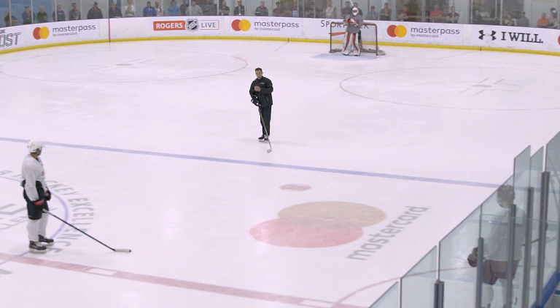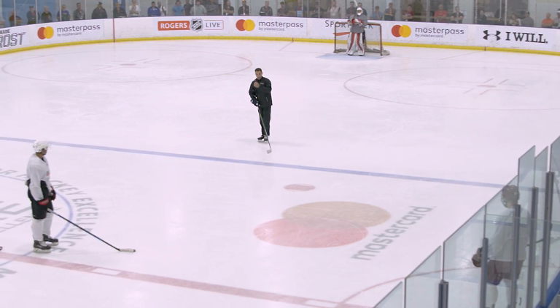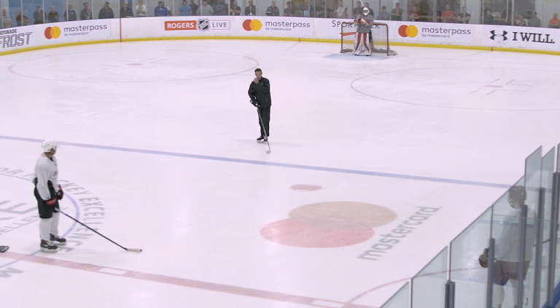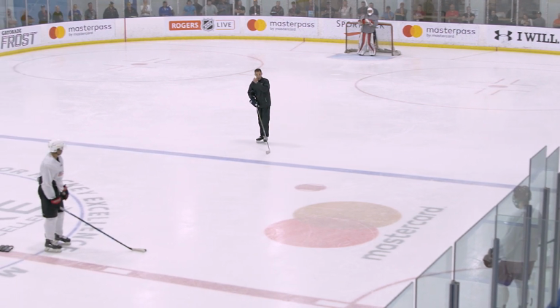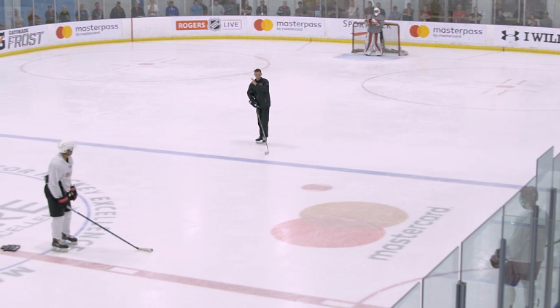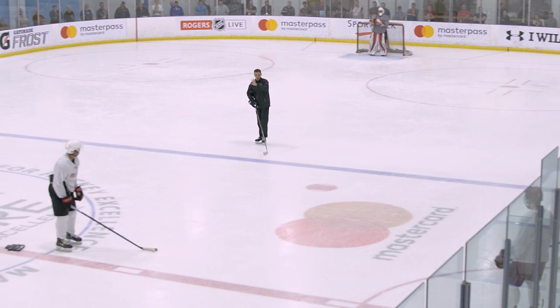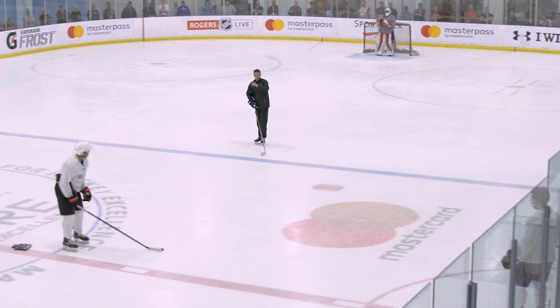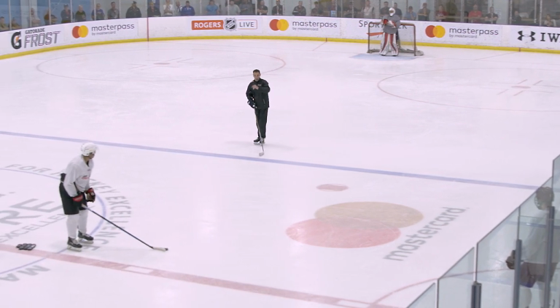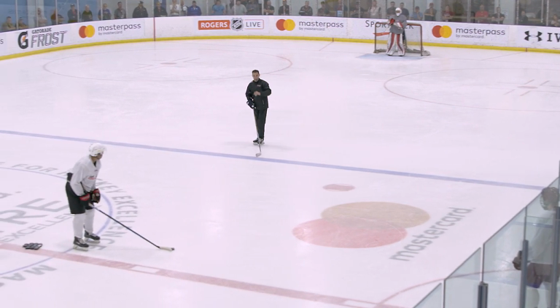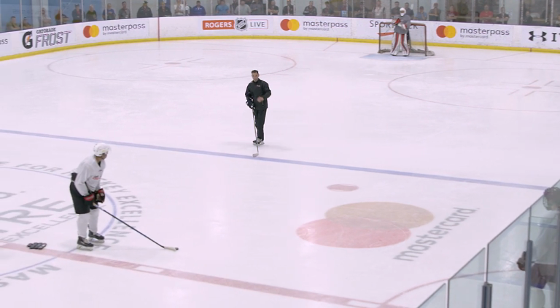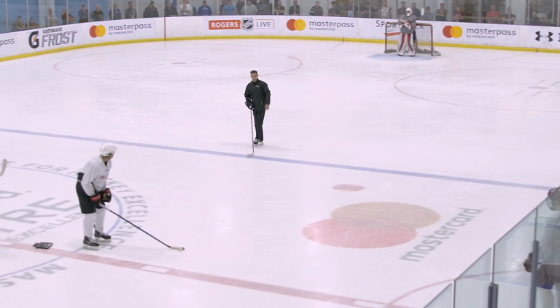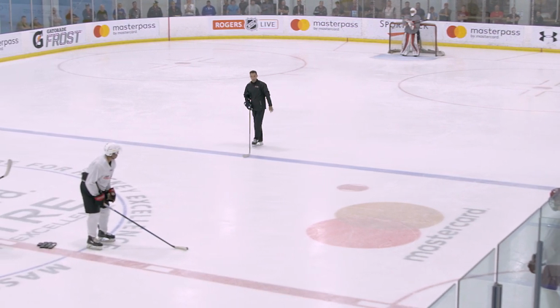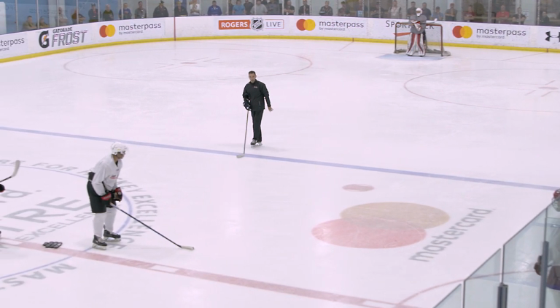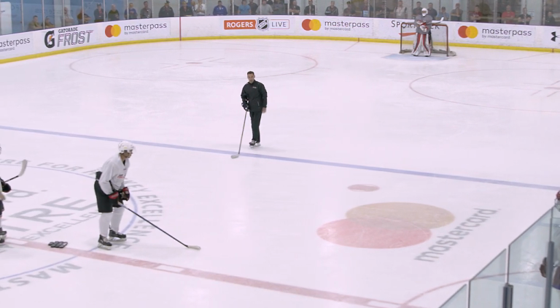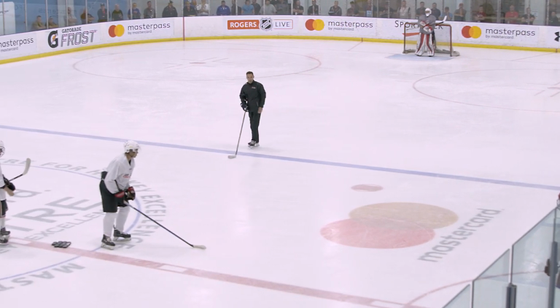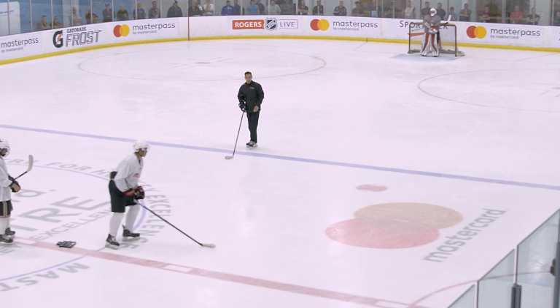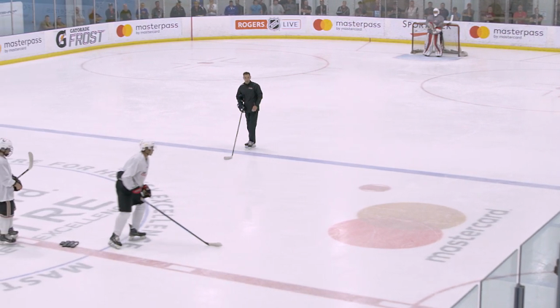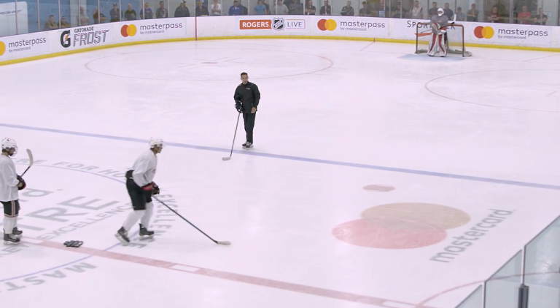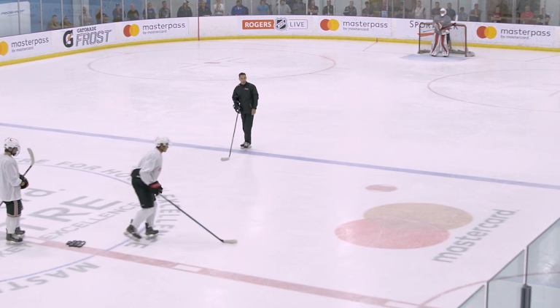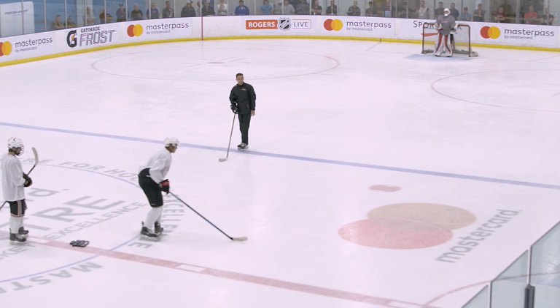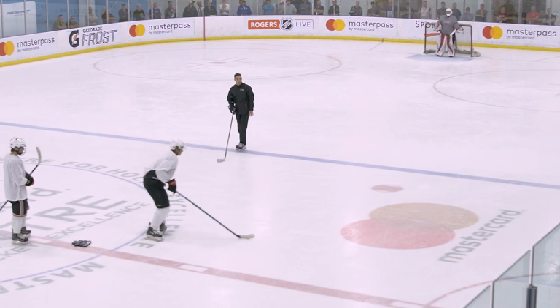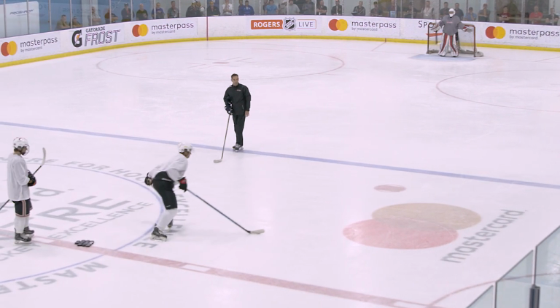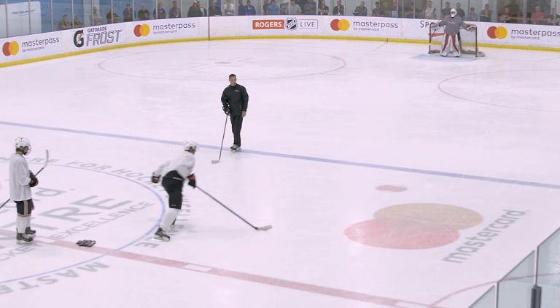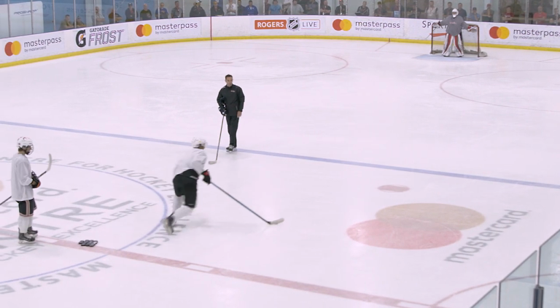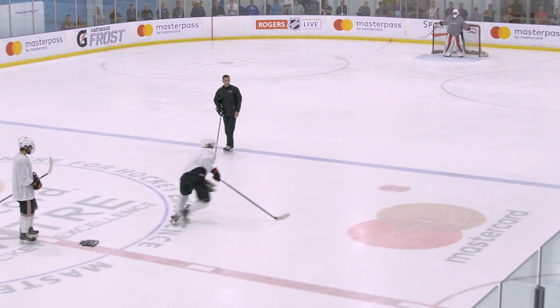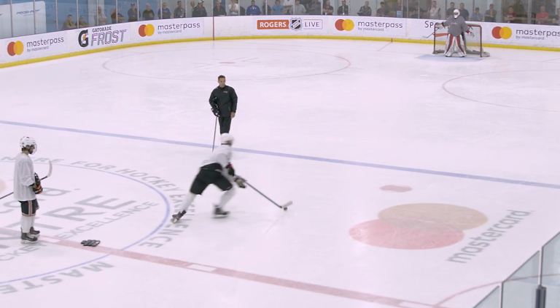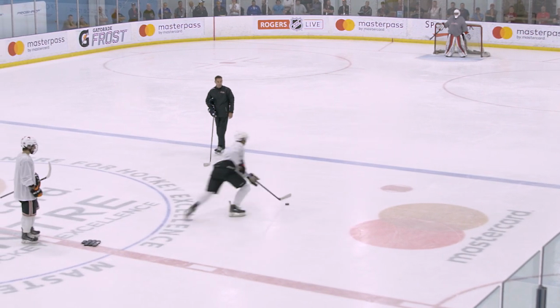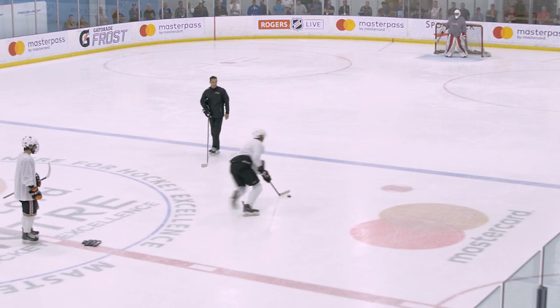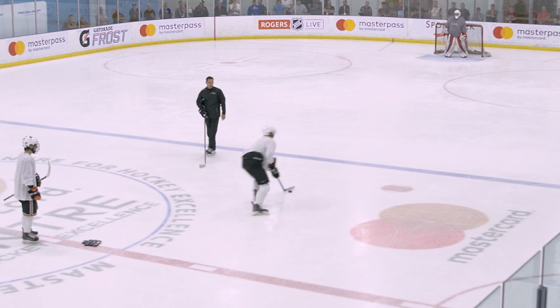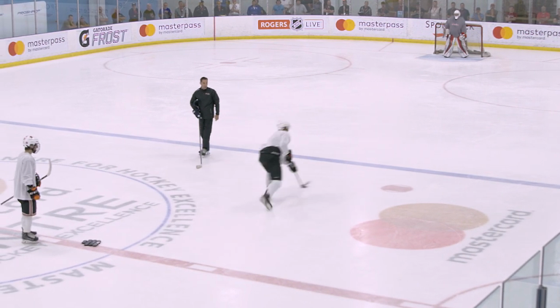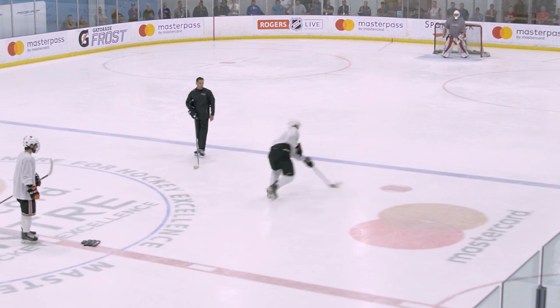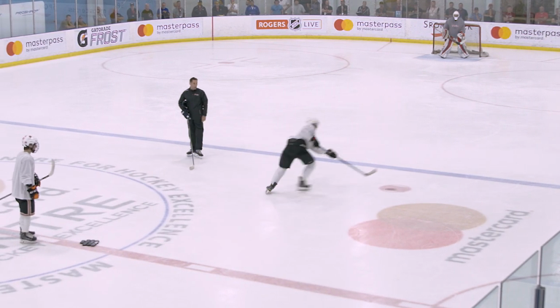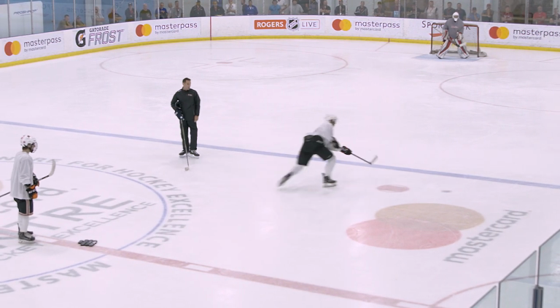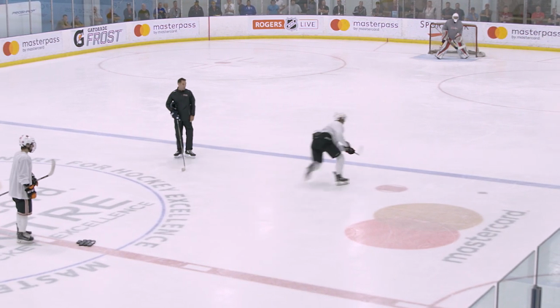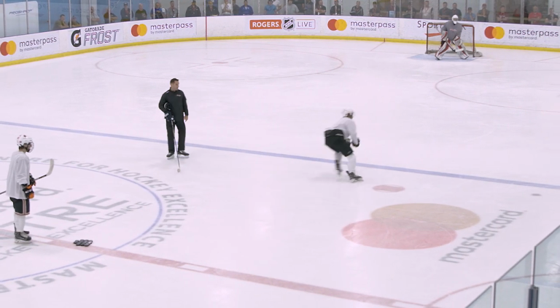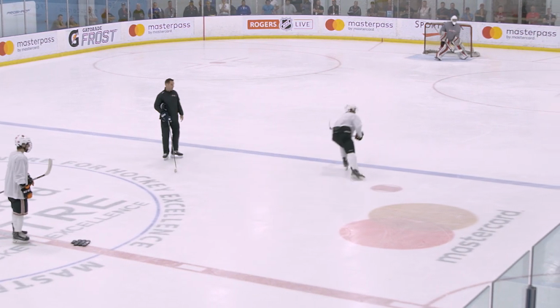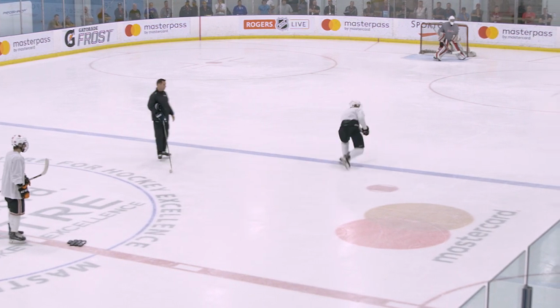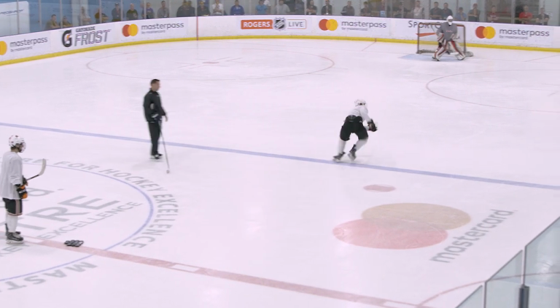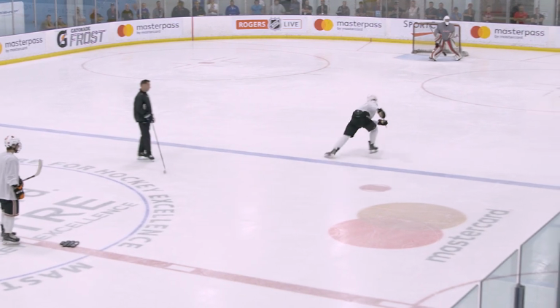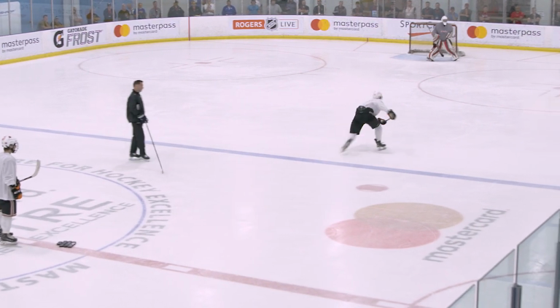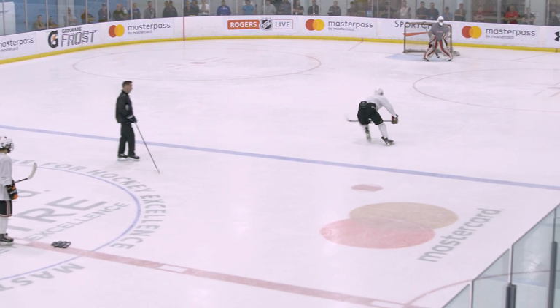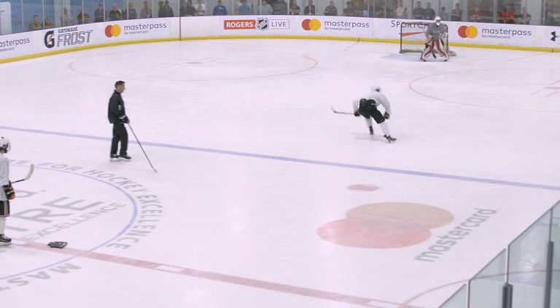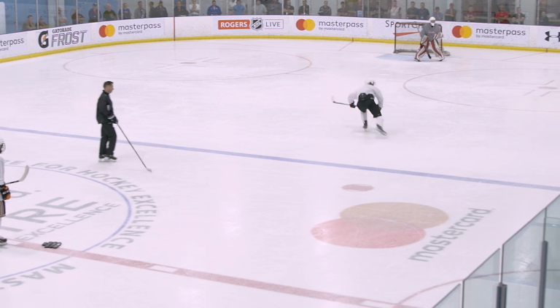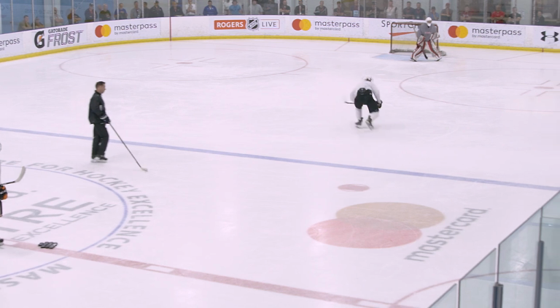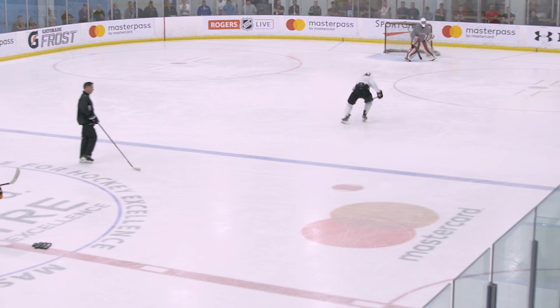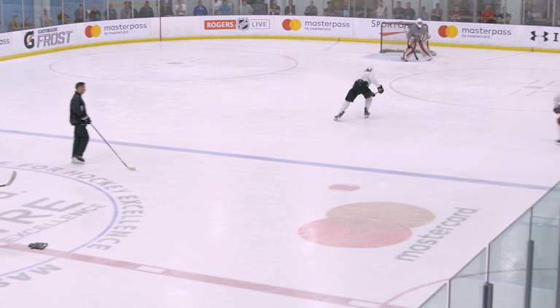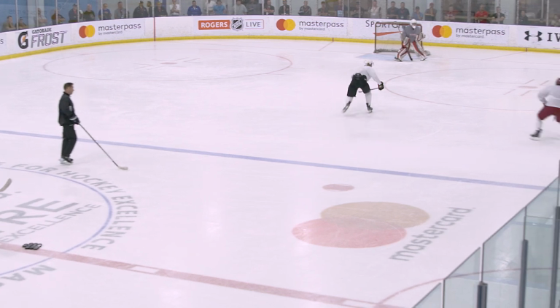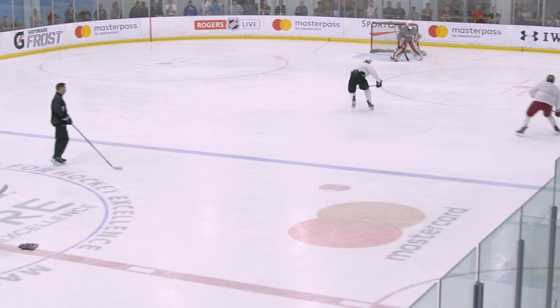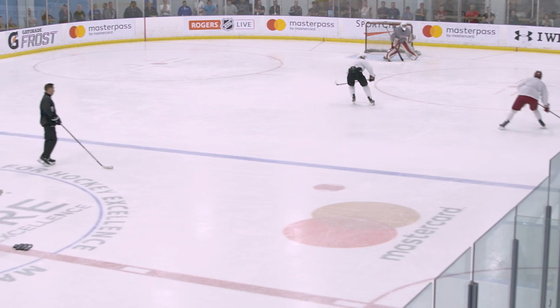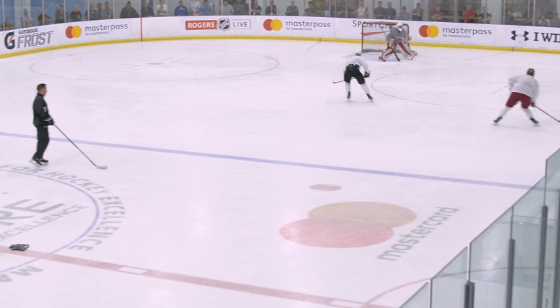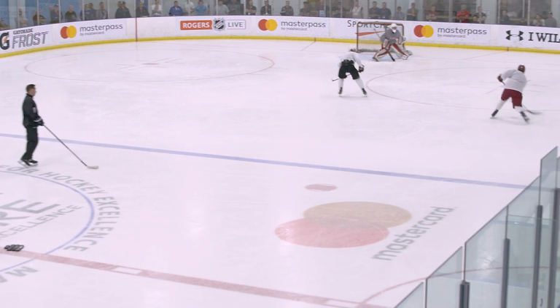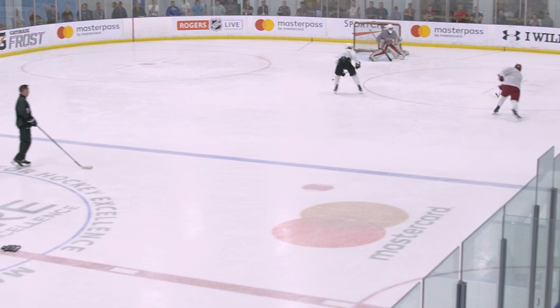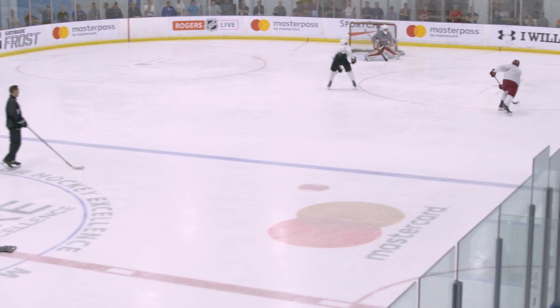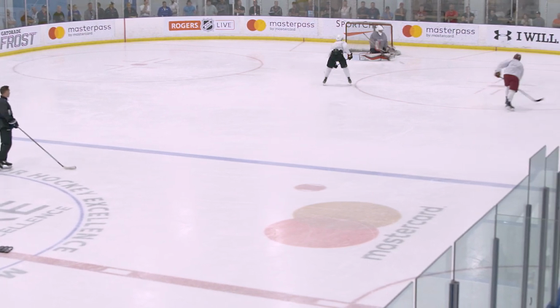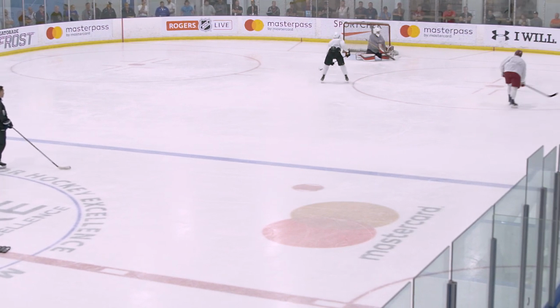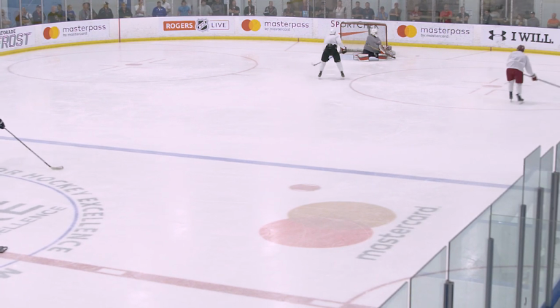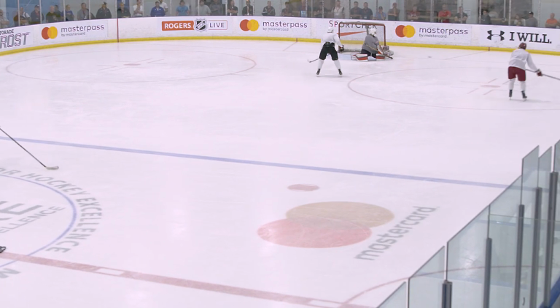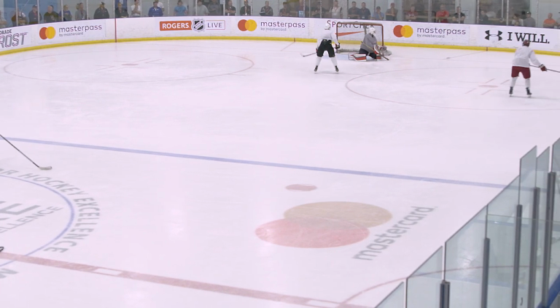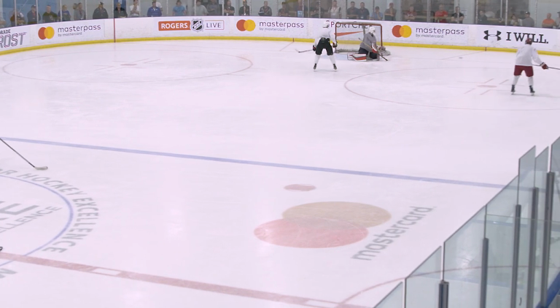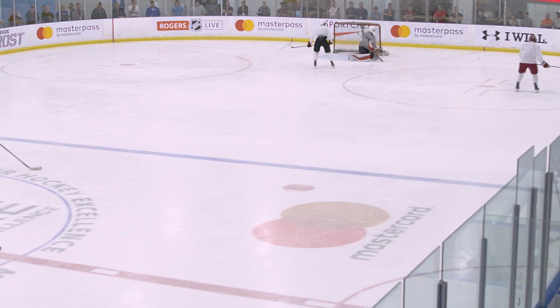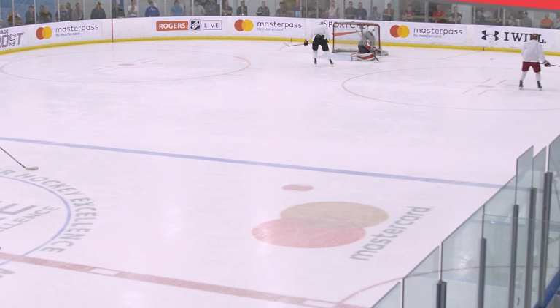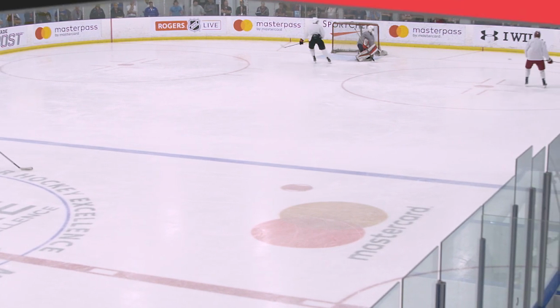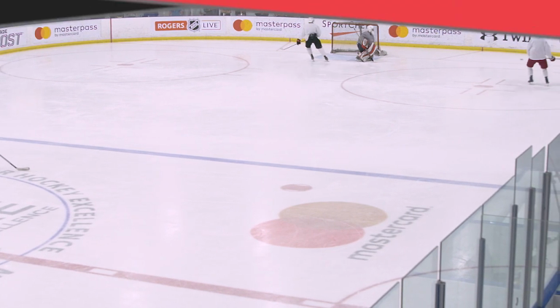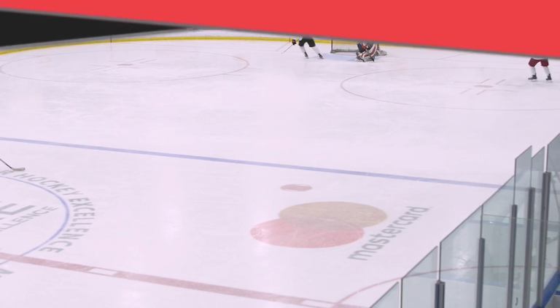Okay, we'll go about half speed here guys. Ready? Yup. Just gonna kick it out. Good.